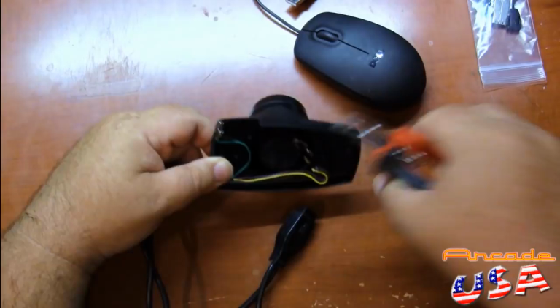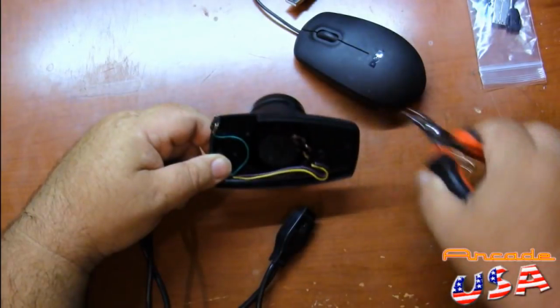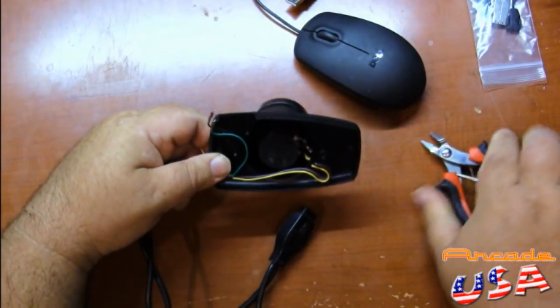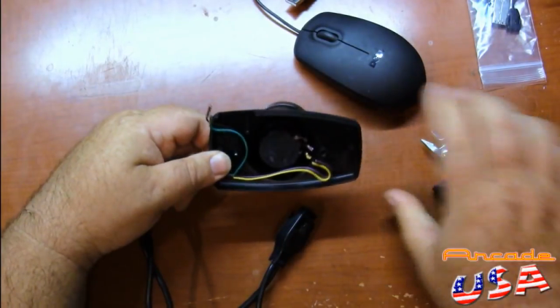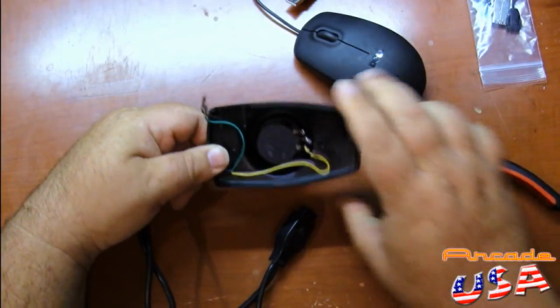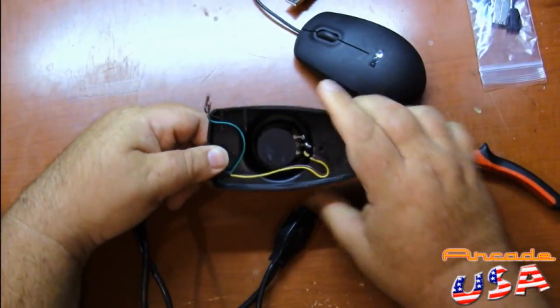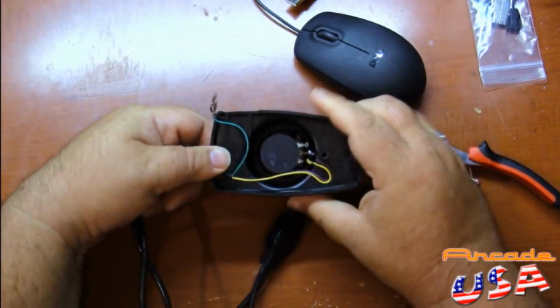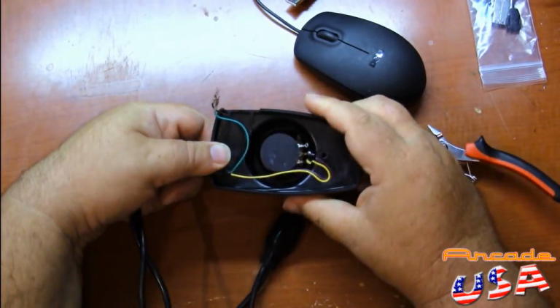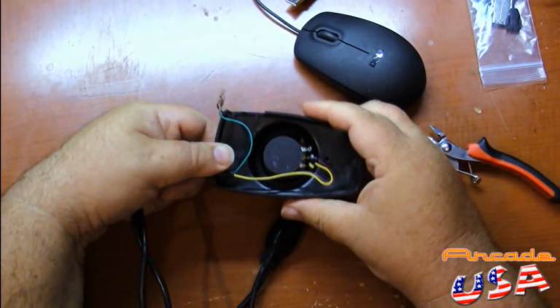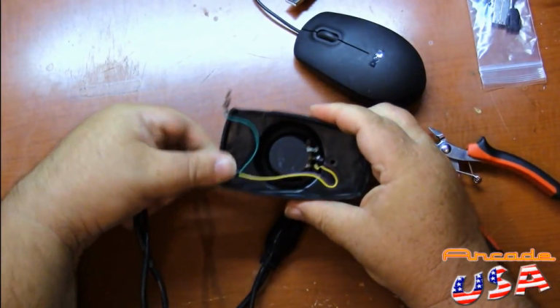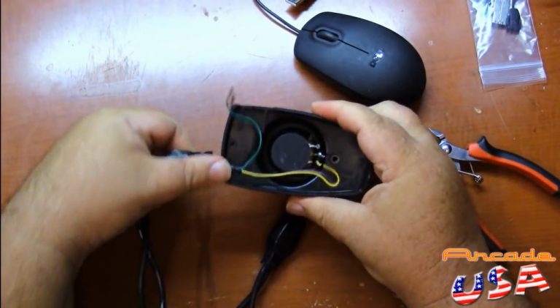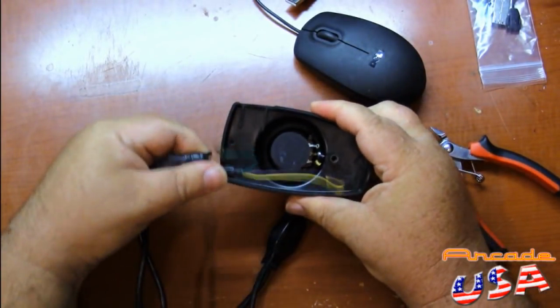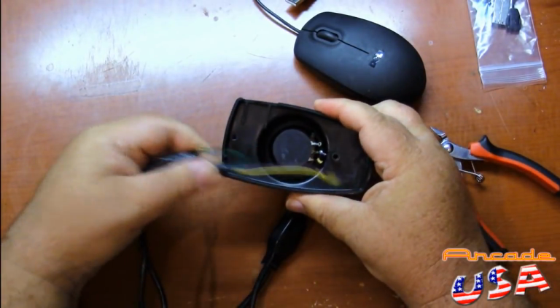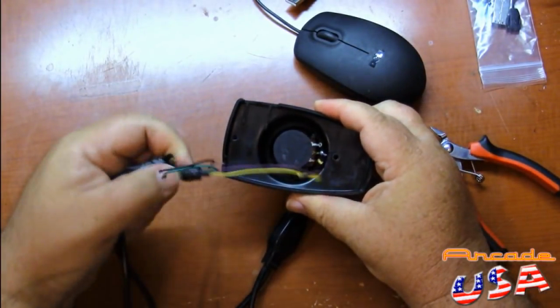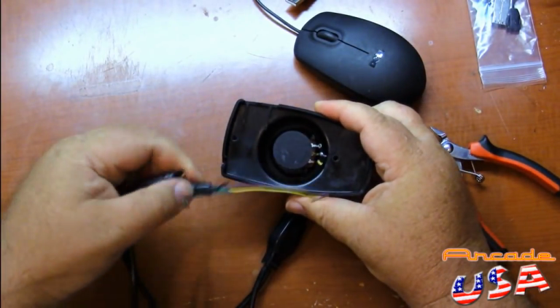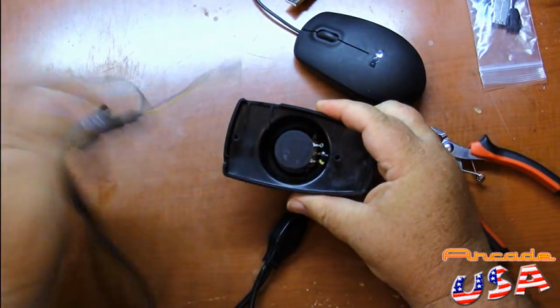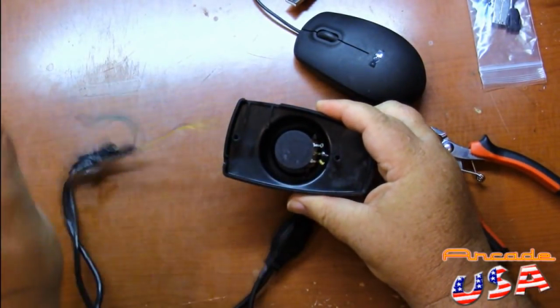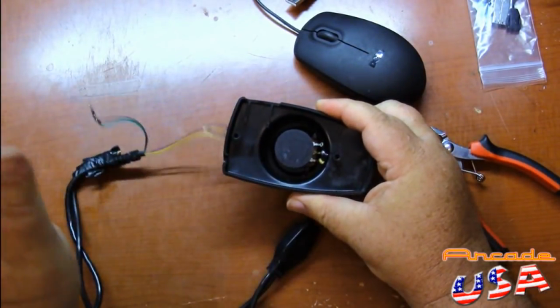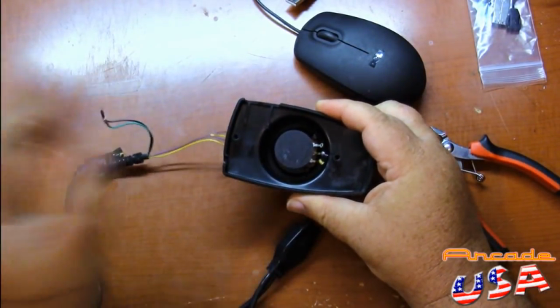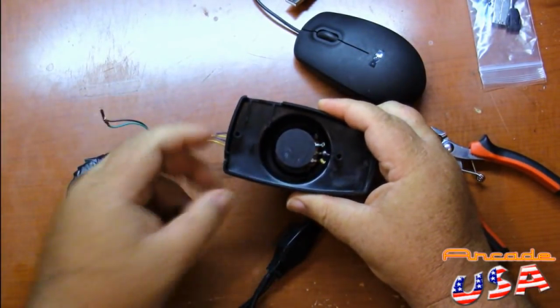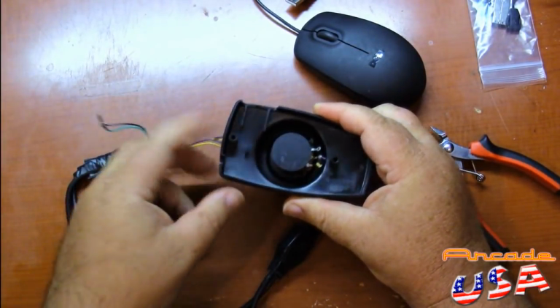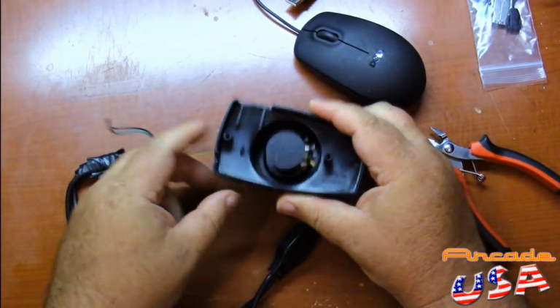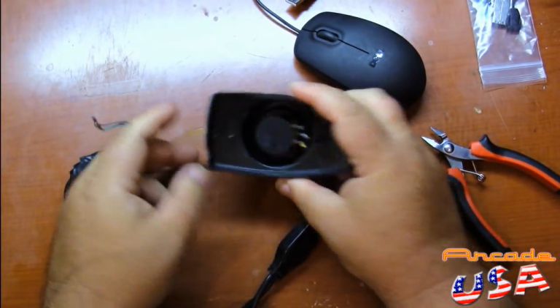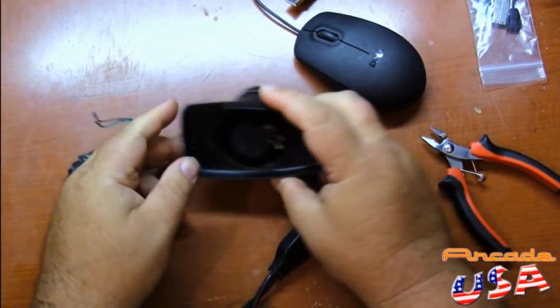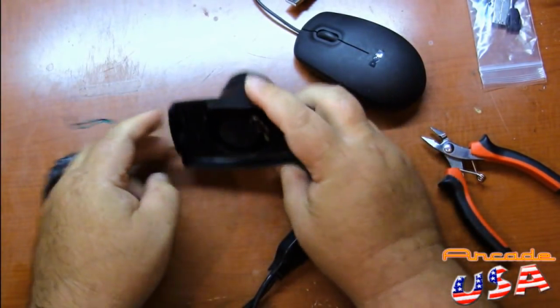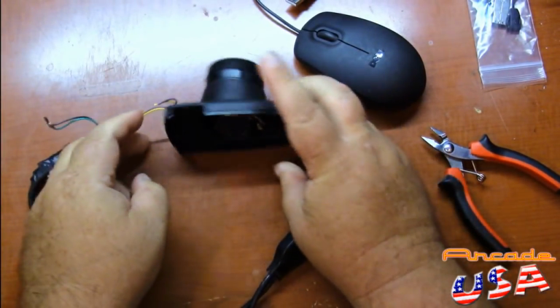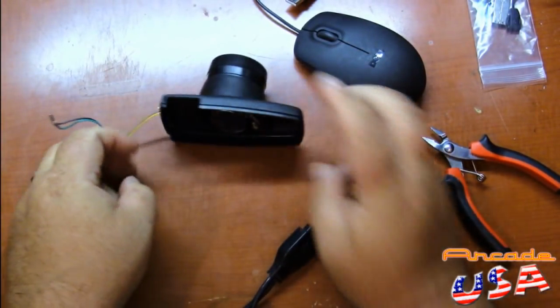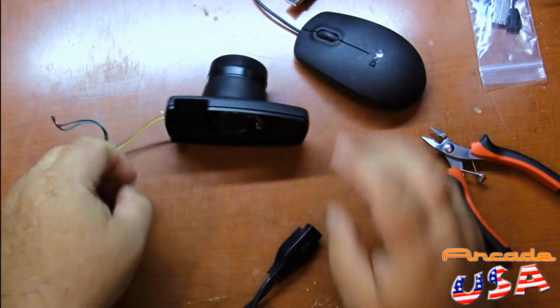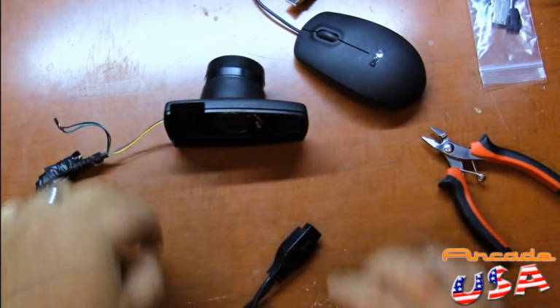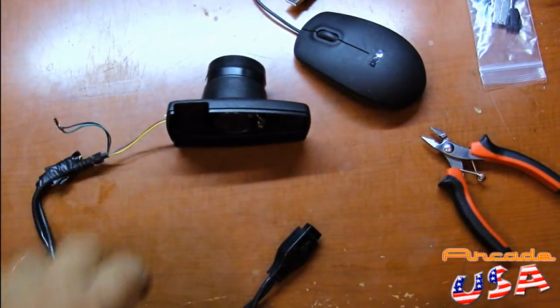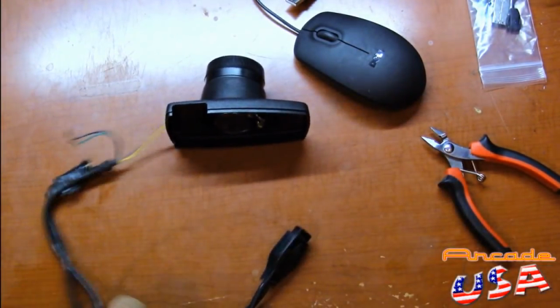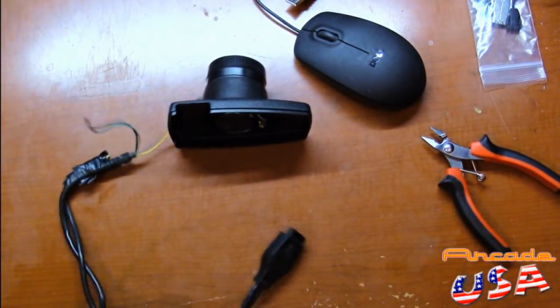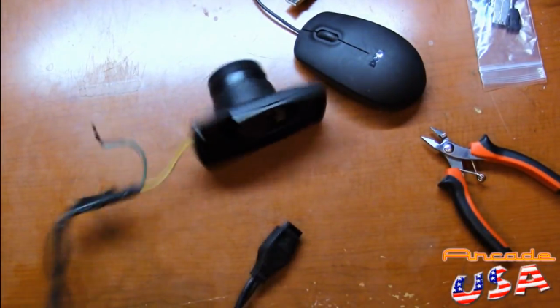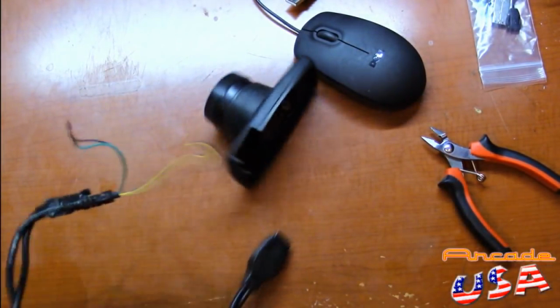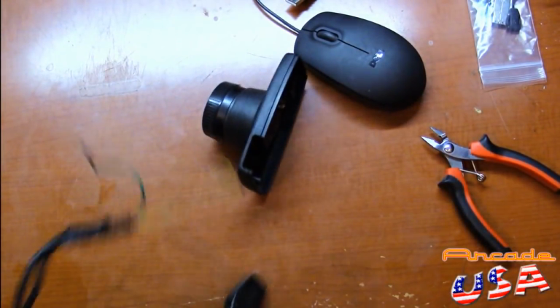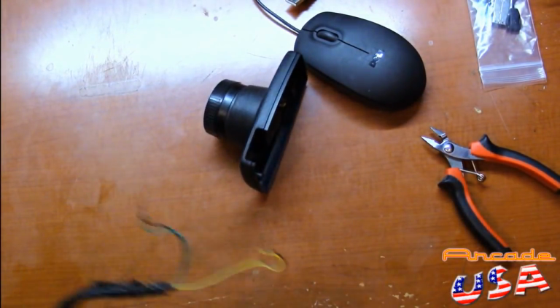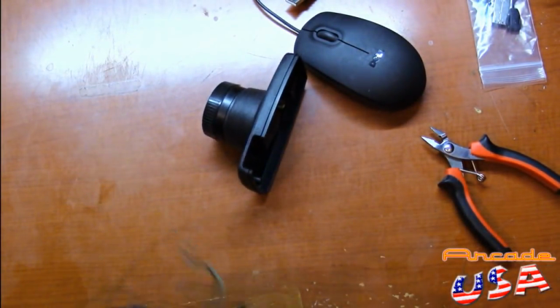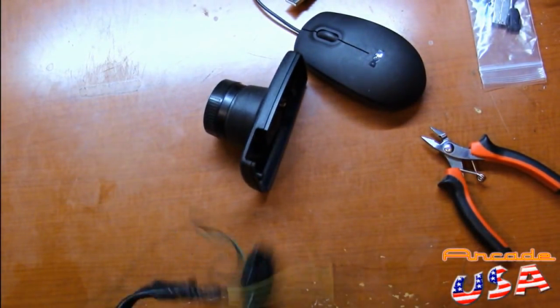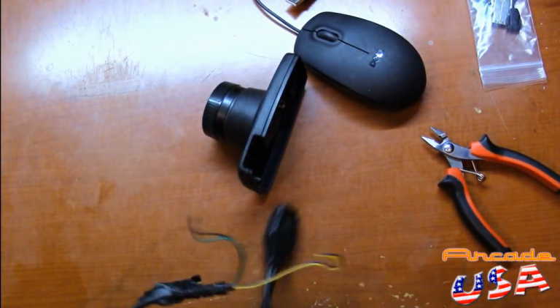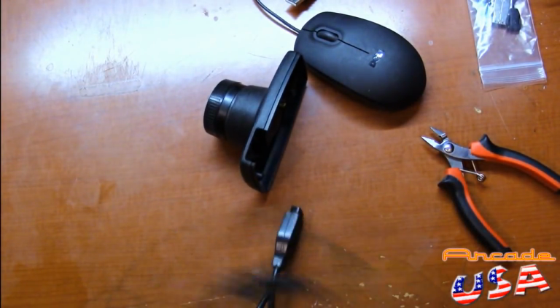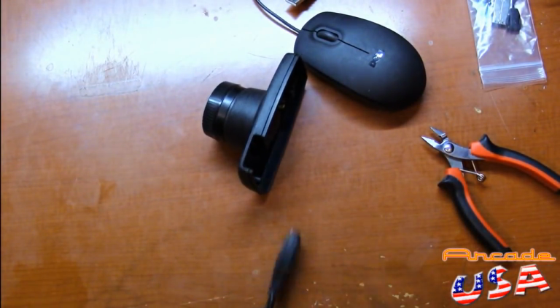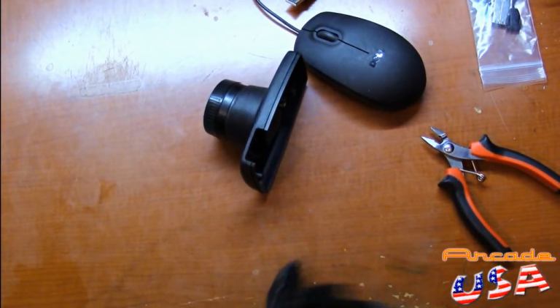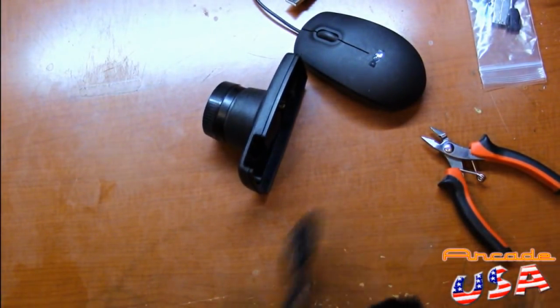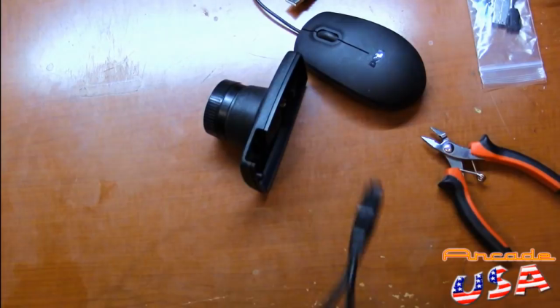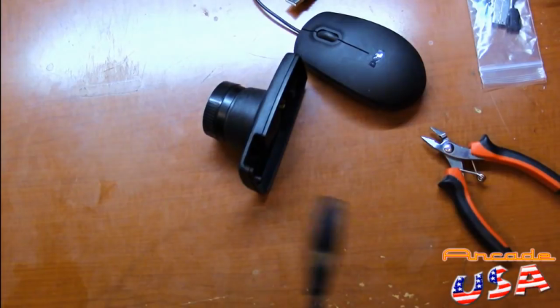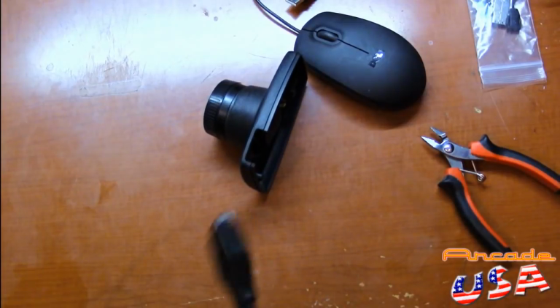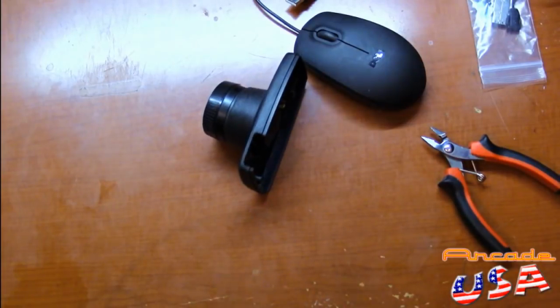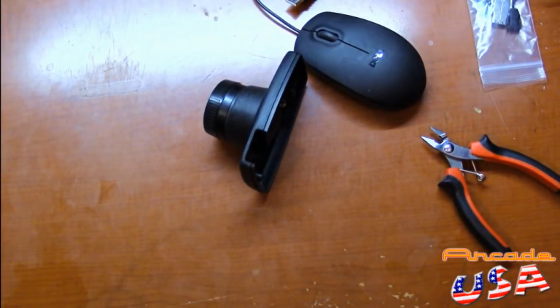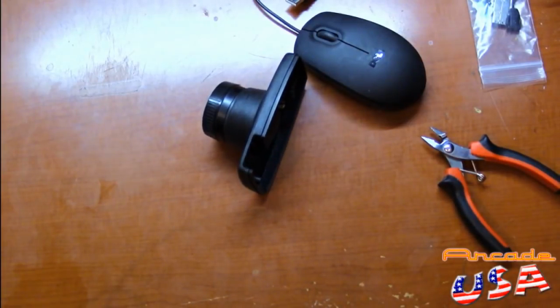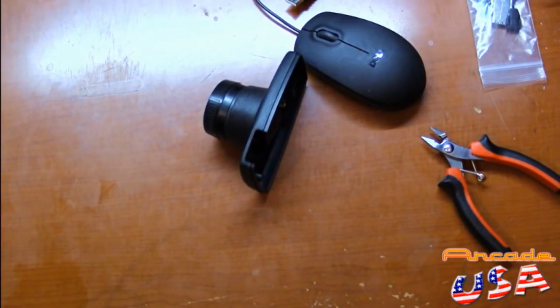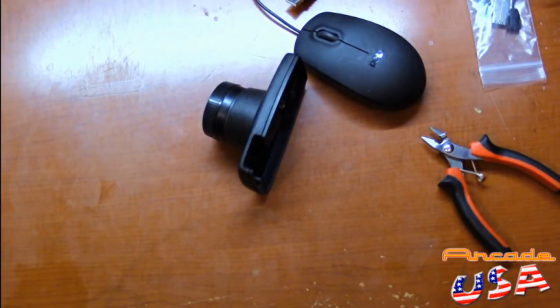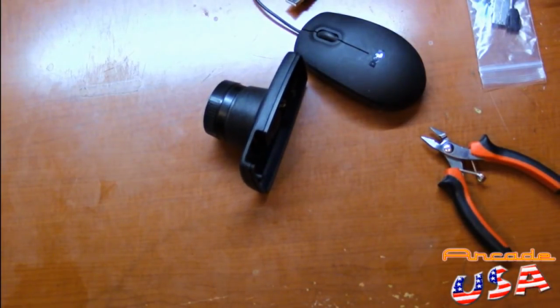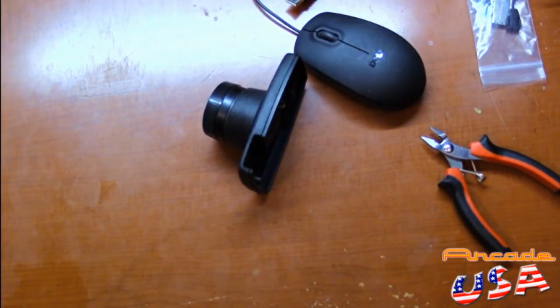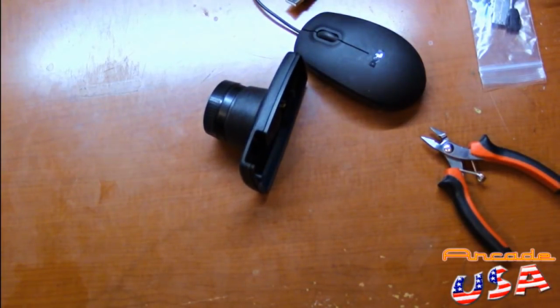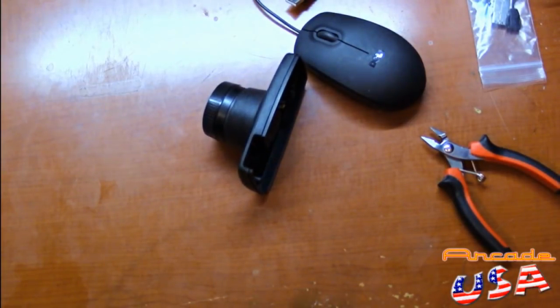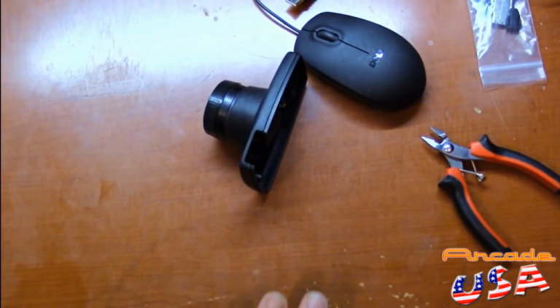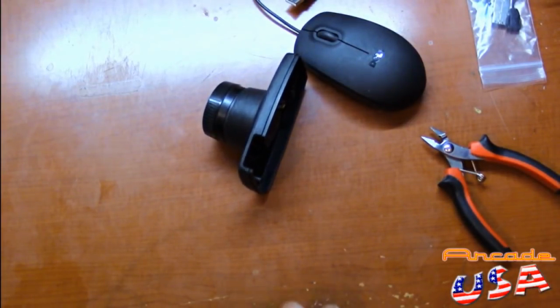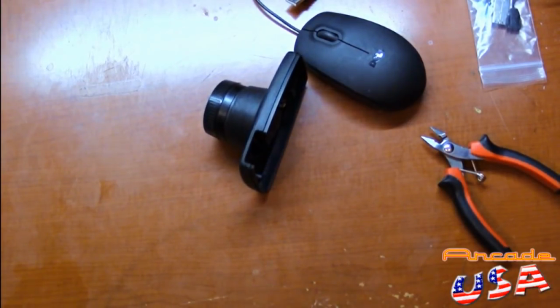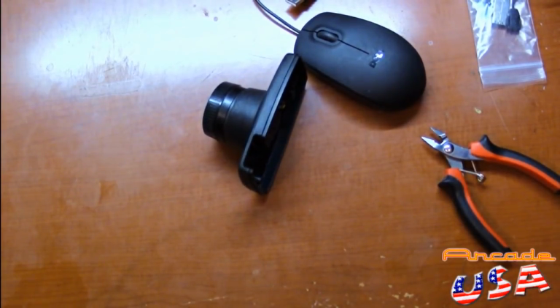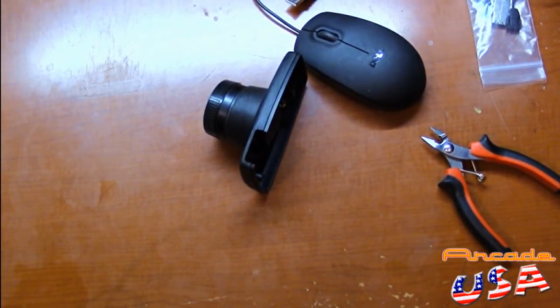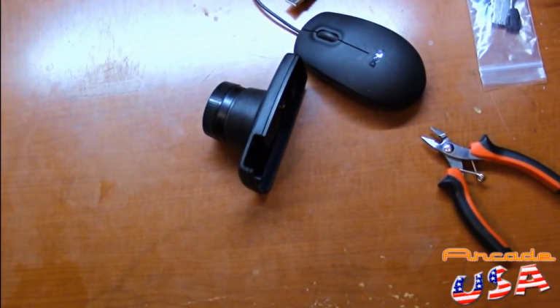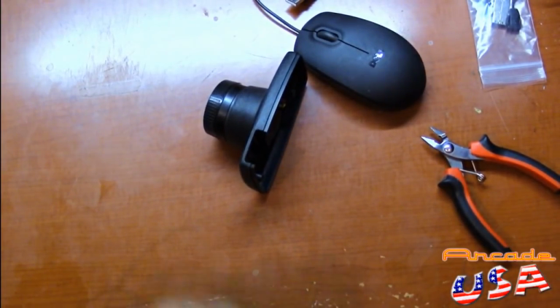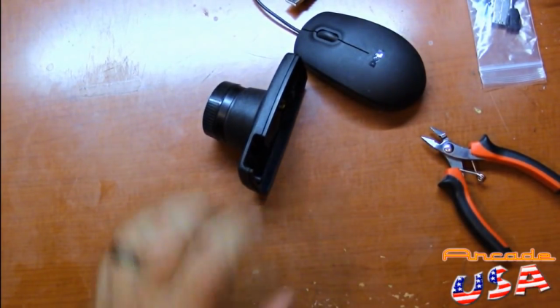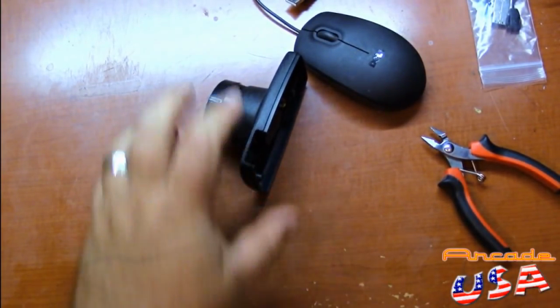Just like that — got rid of that. So don't need that harness anymore, get rid of it. Trash.